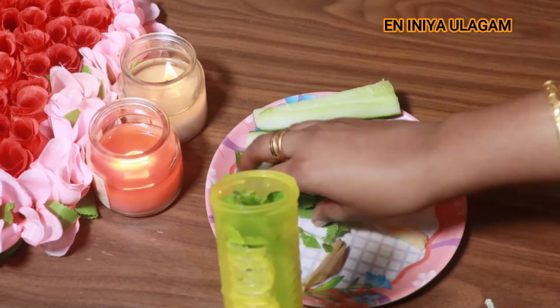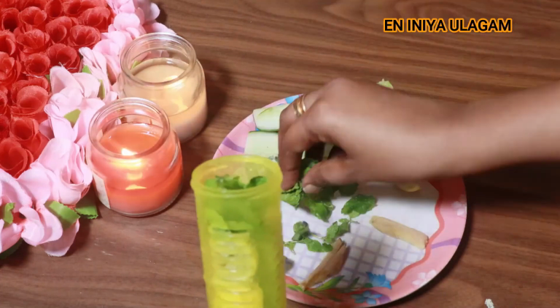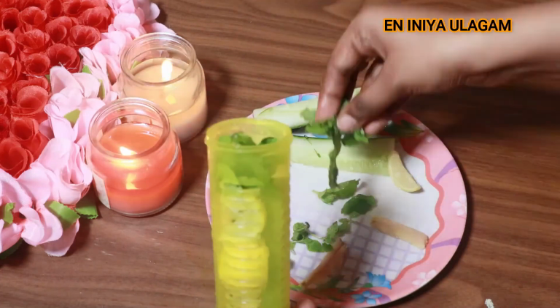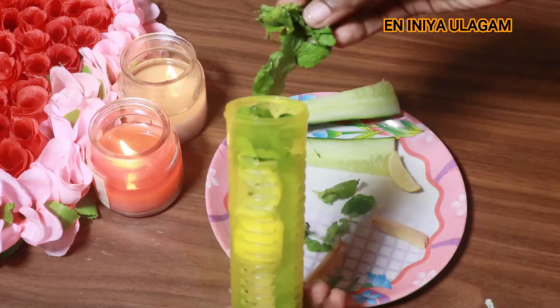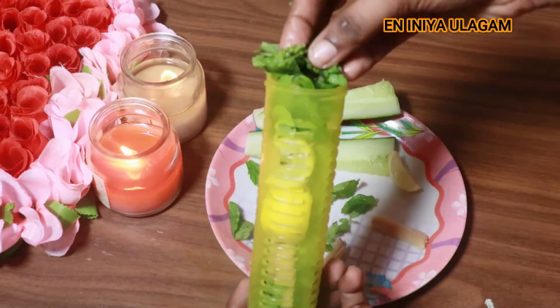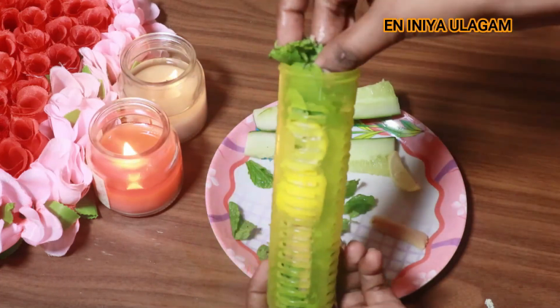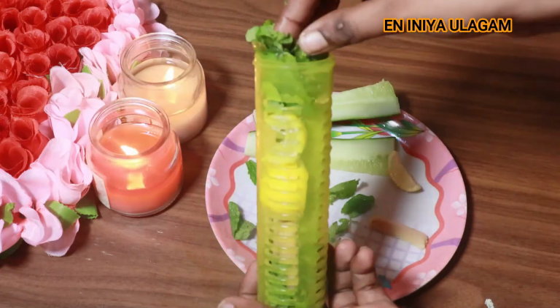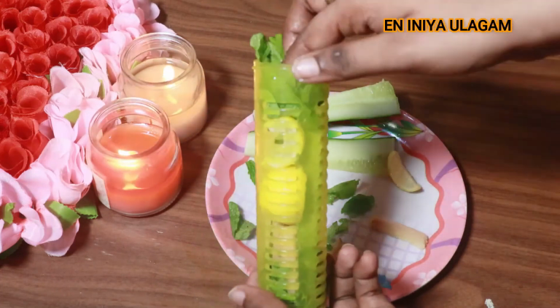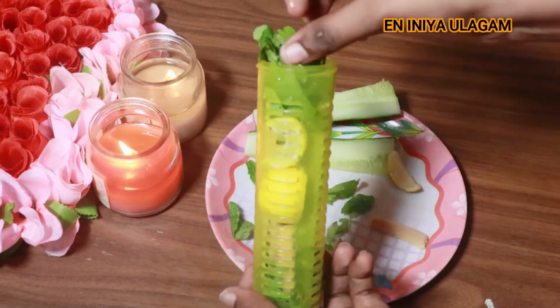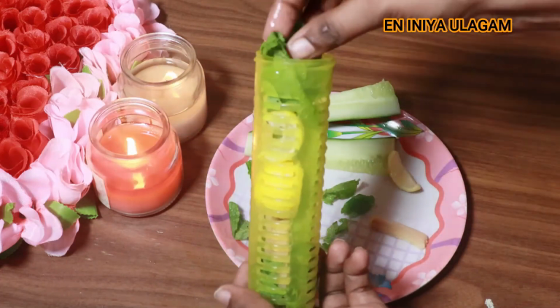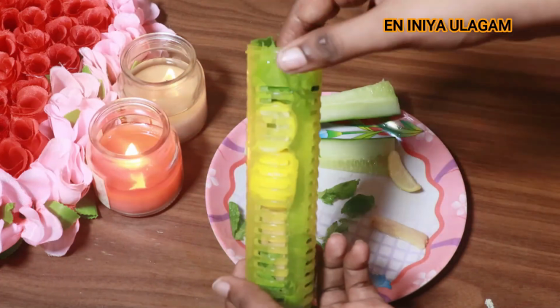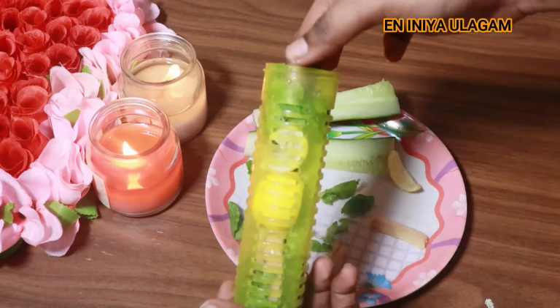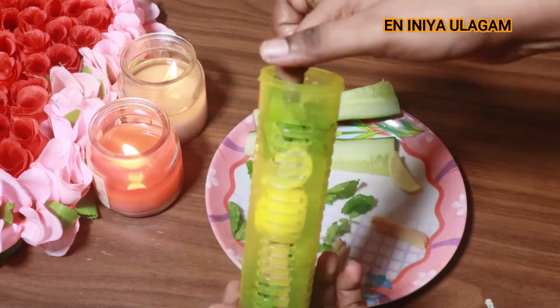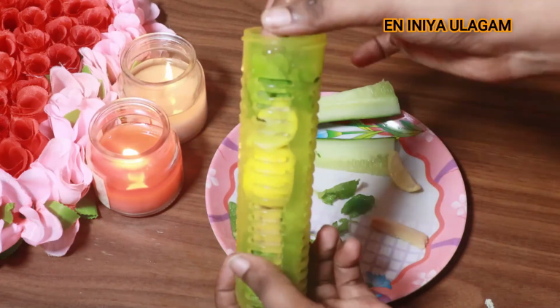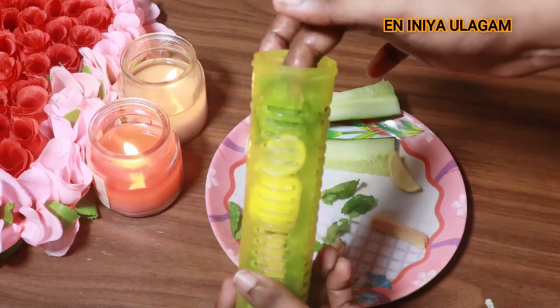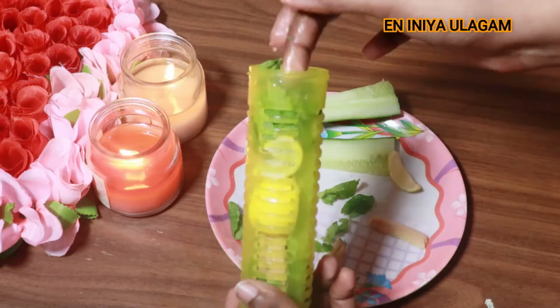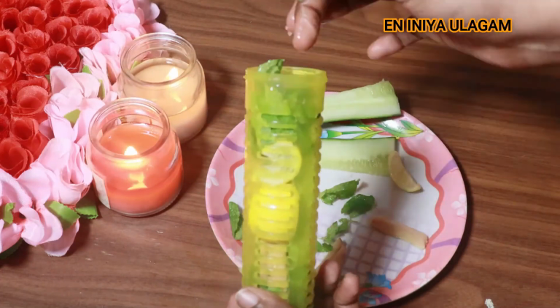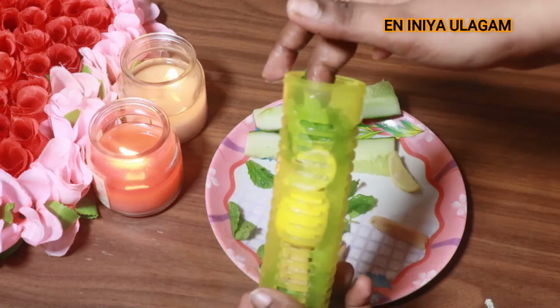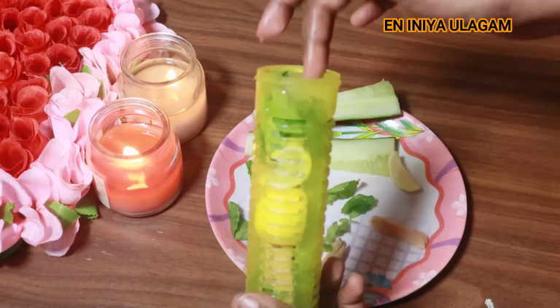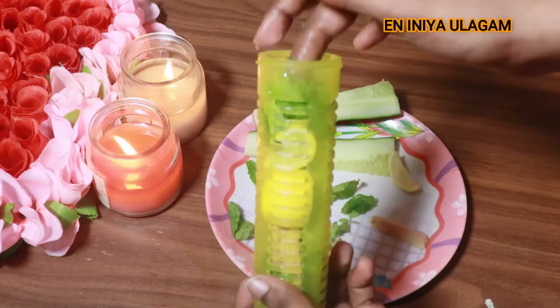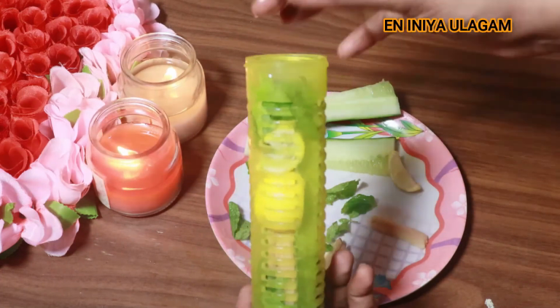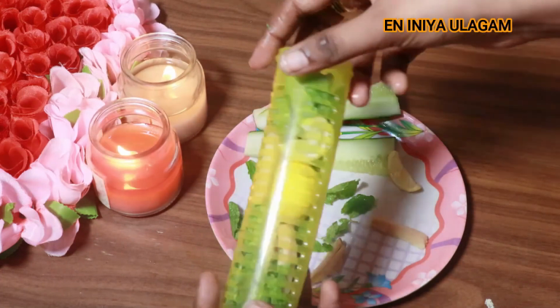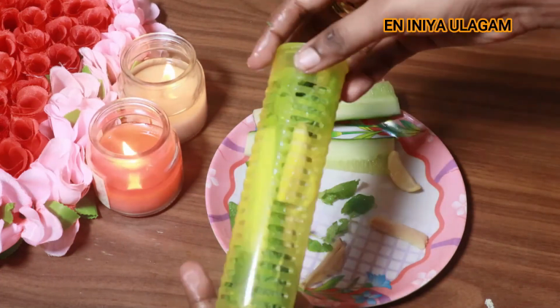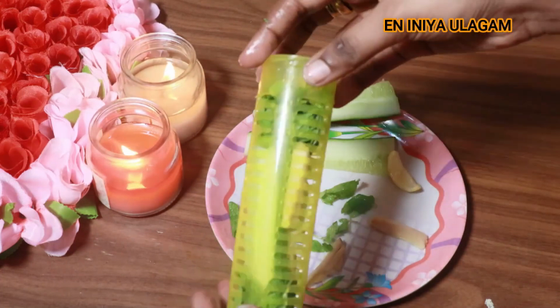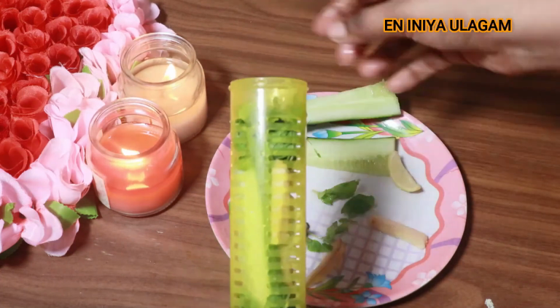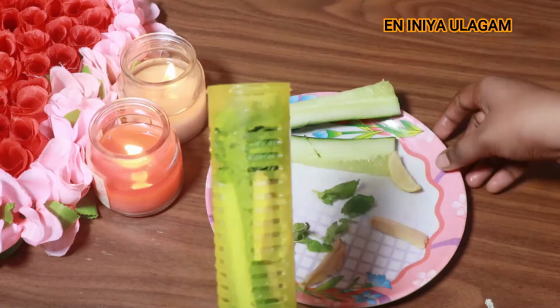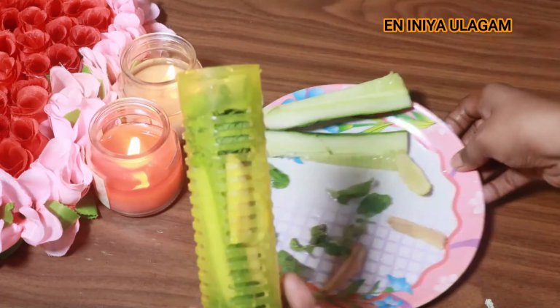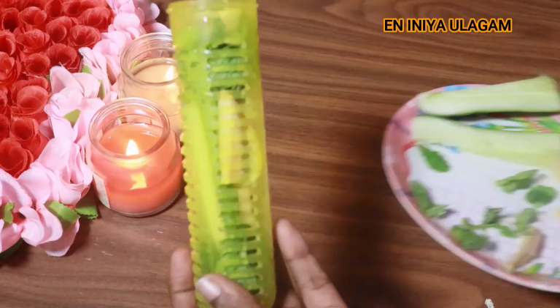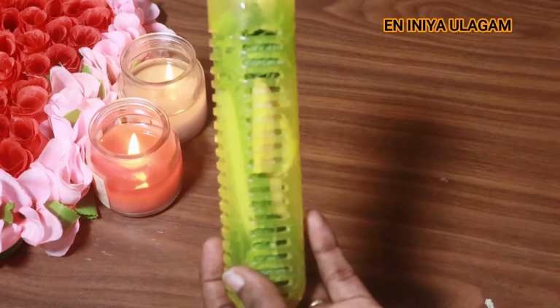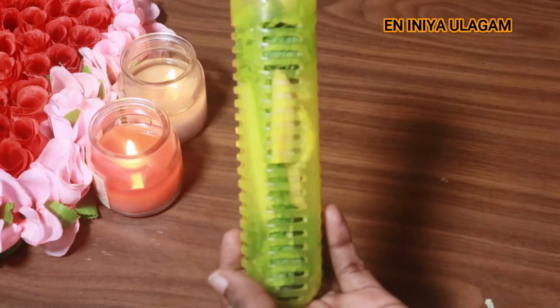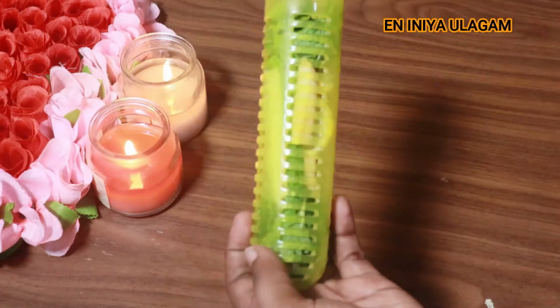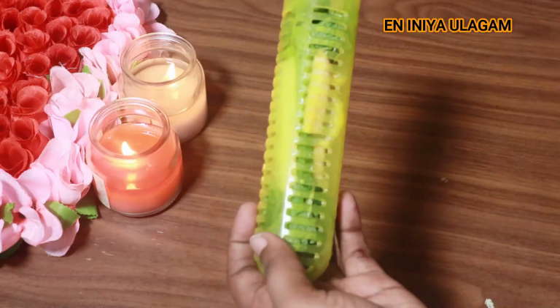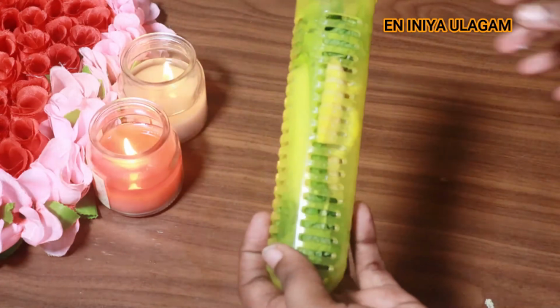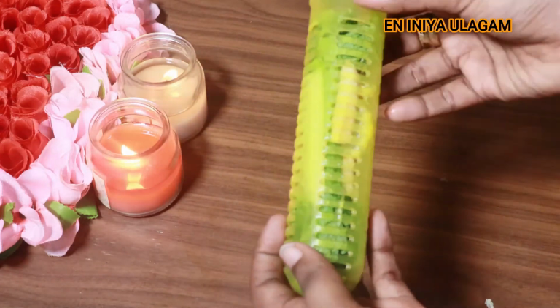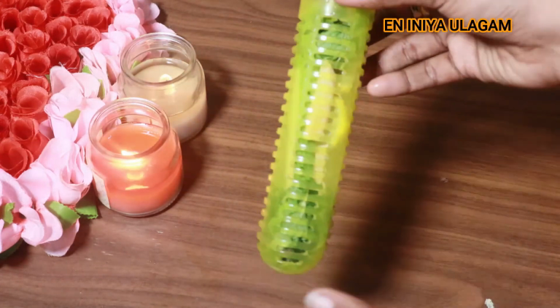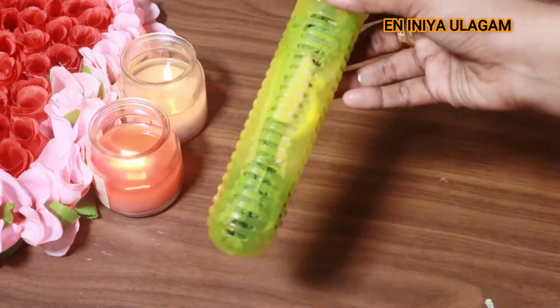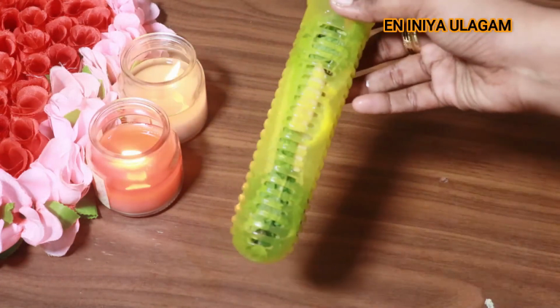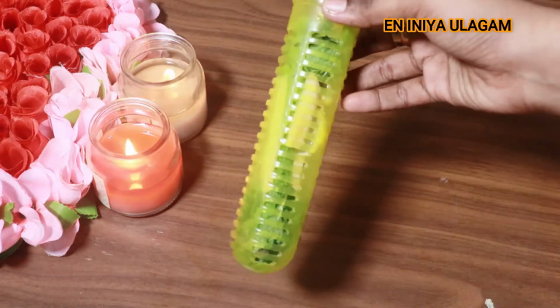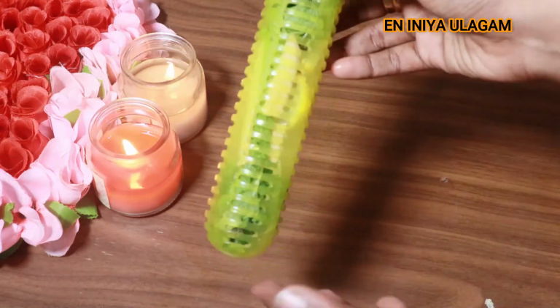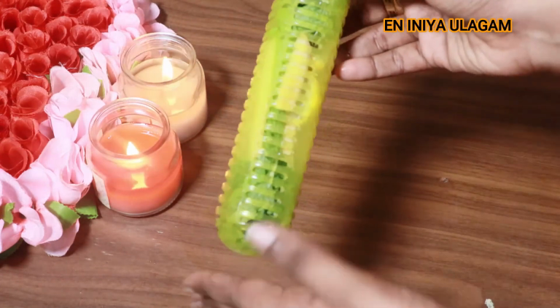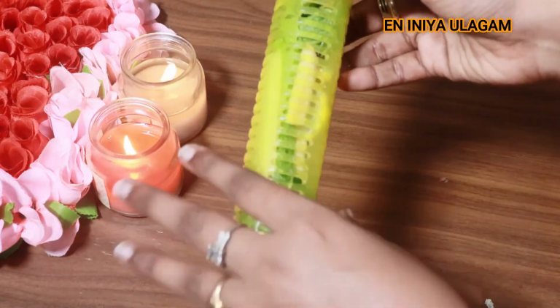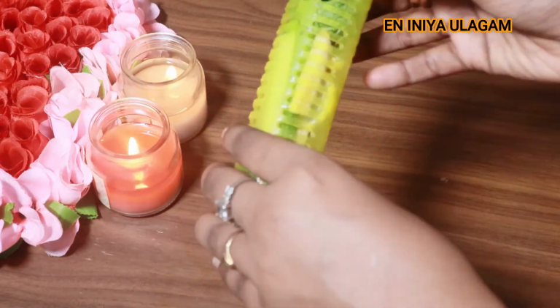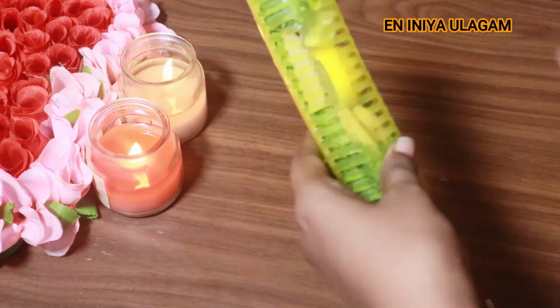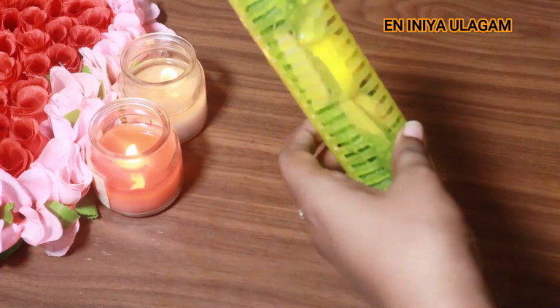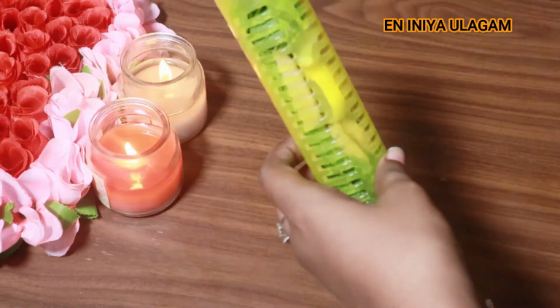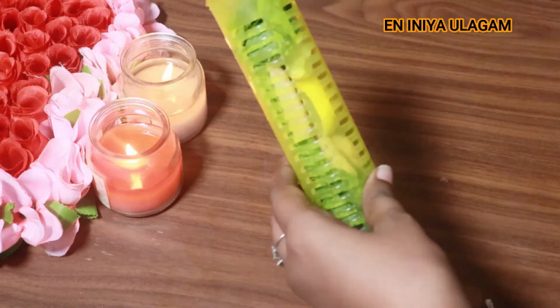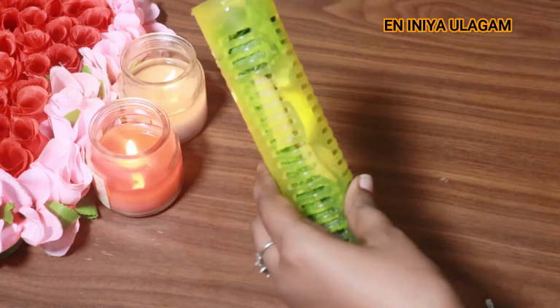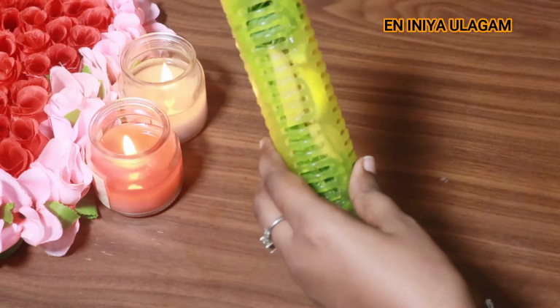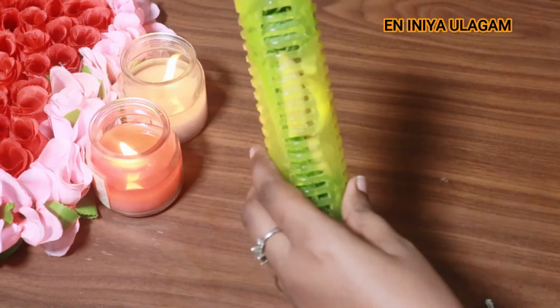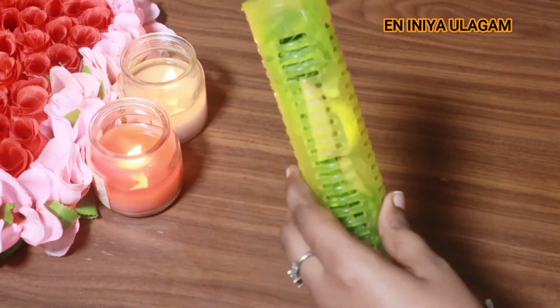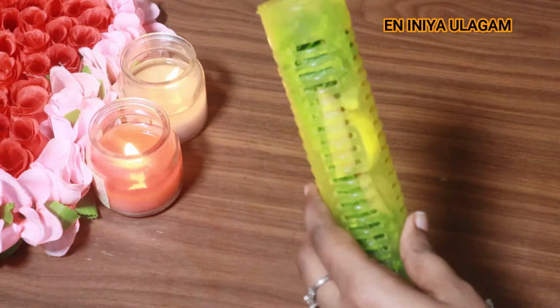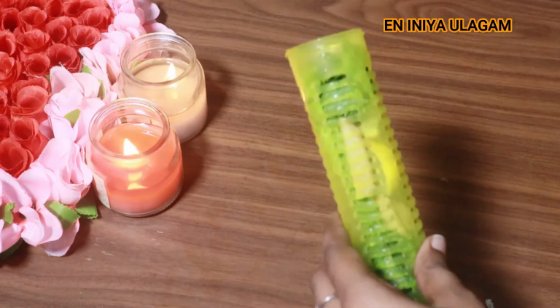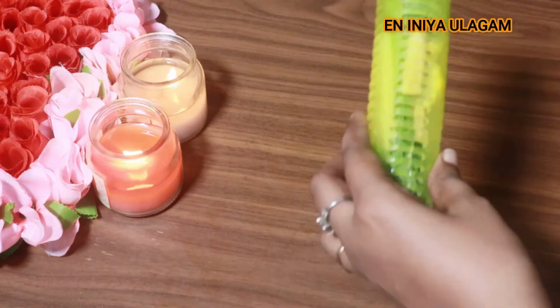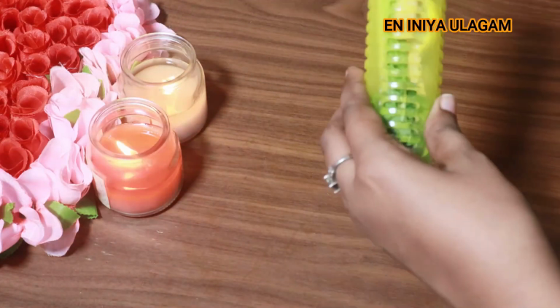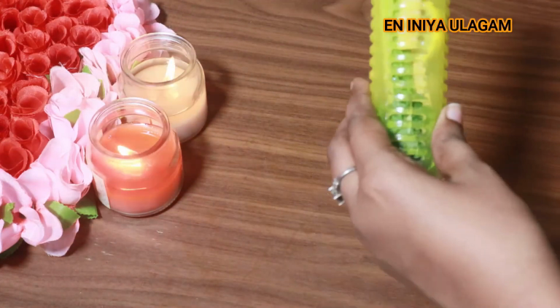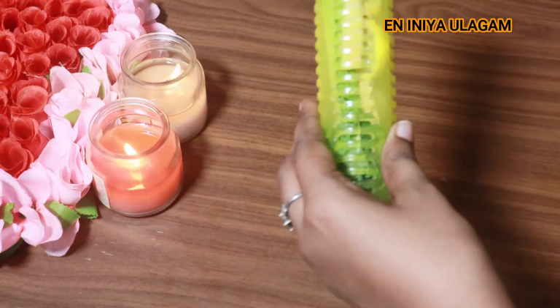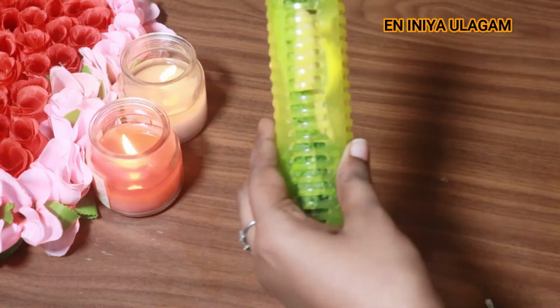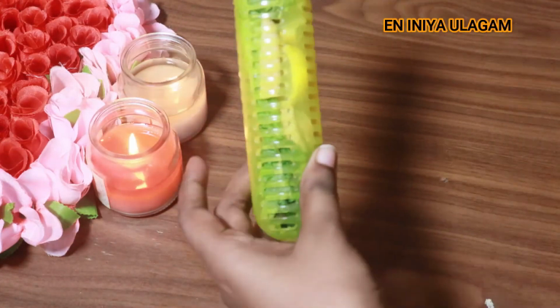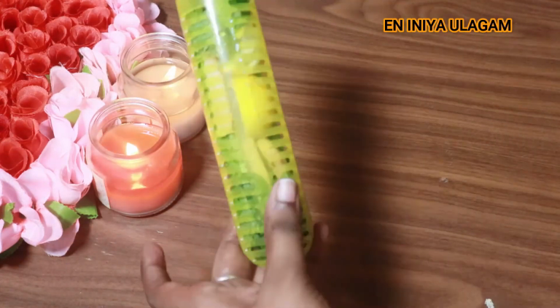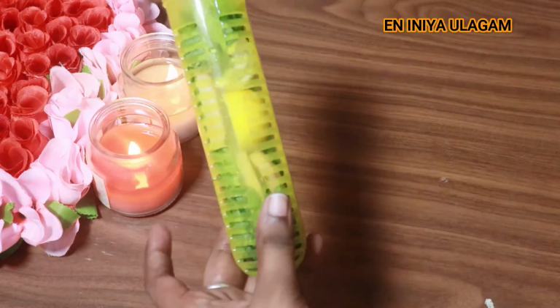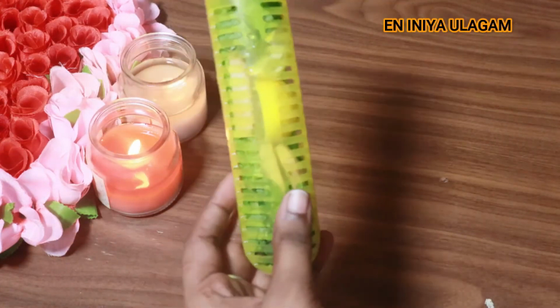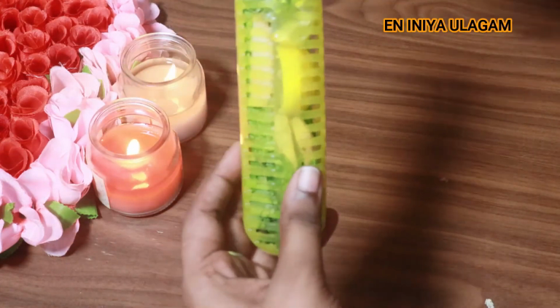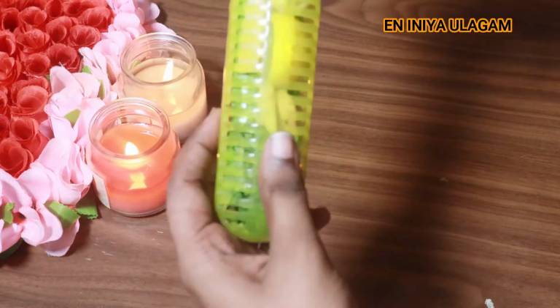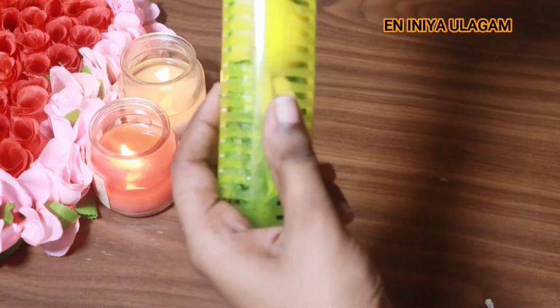This detox water will help prevent from cancer and is rich in Vitamin B. It will also help you with a fresh breathing sensation.